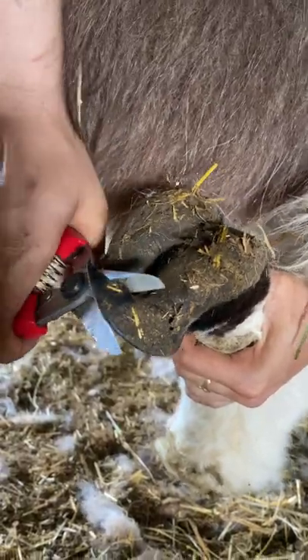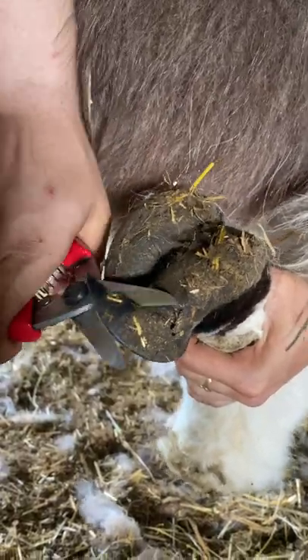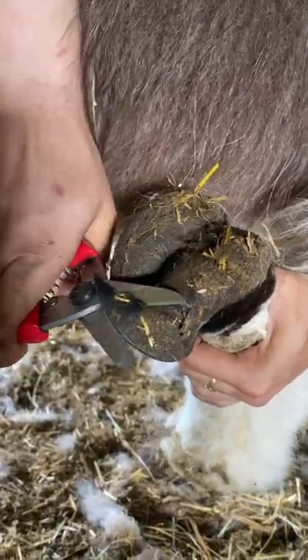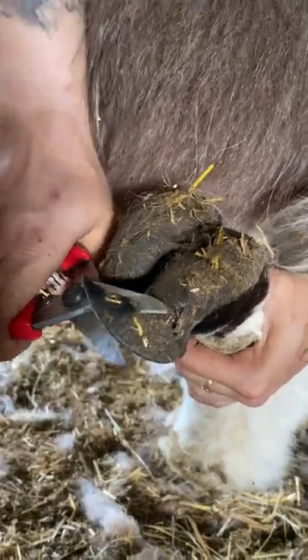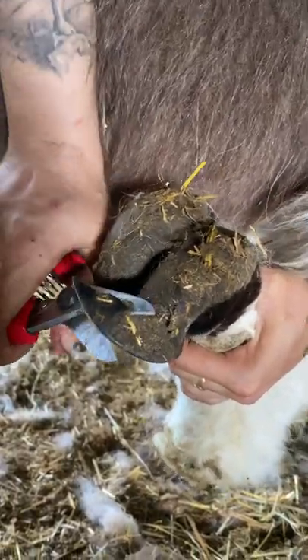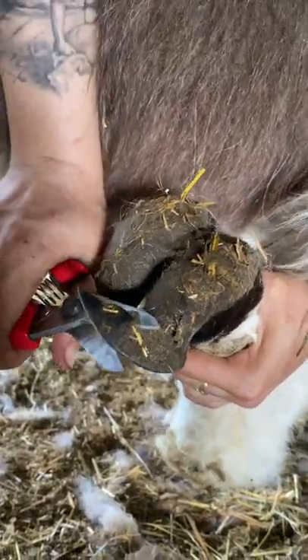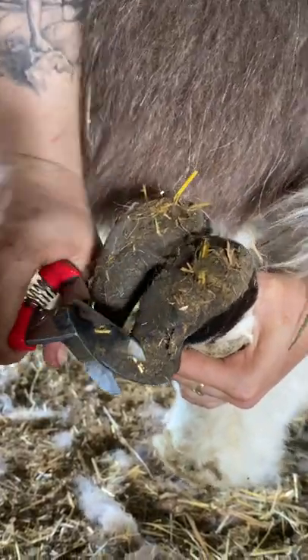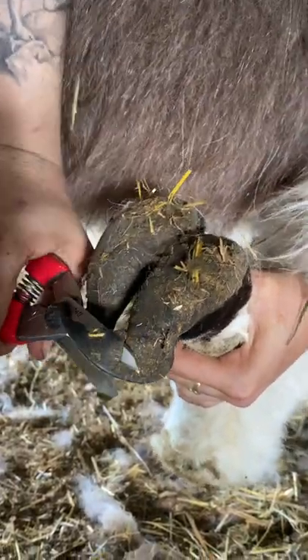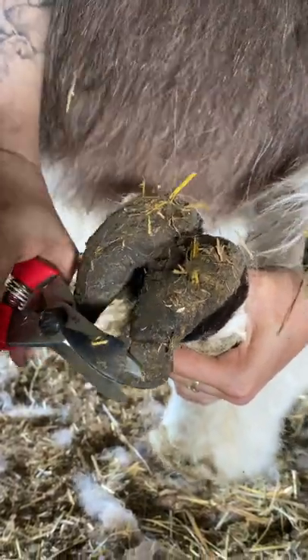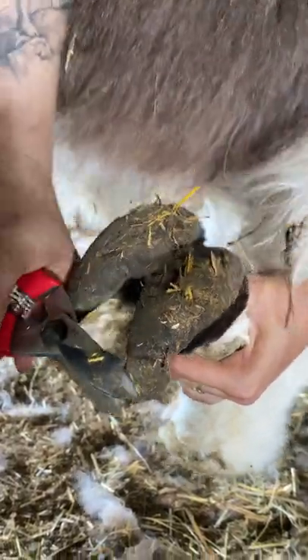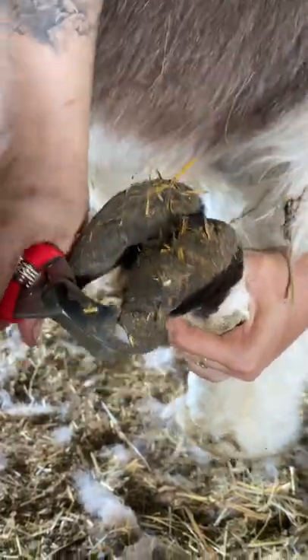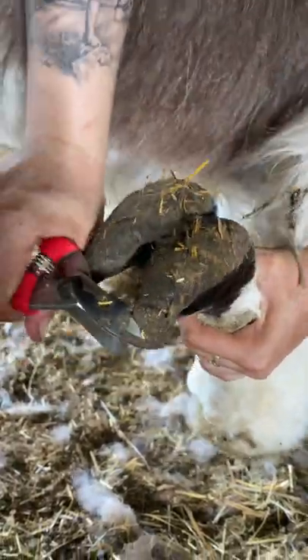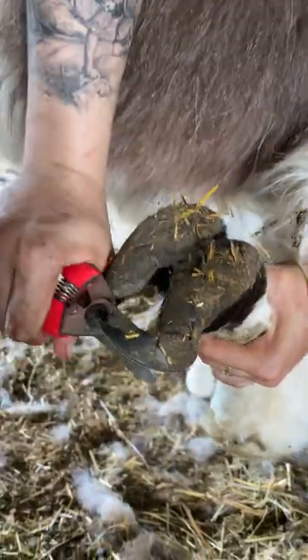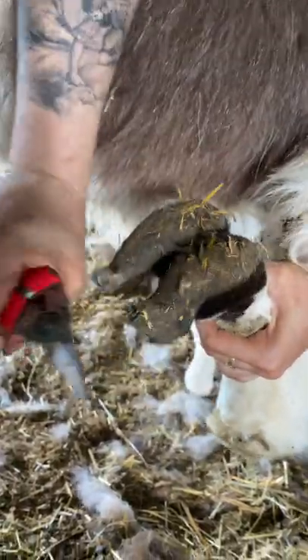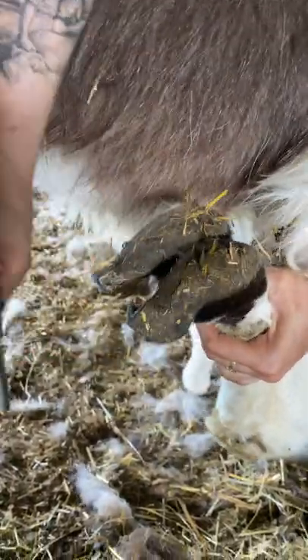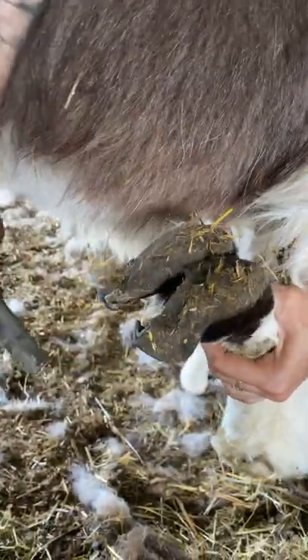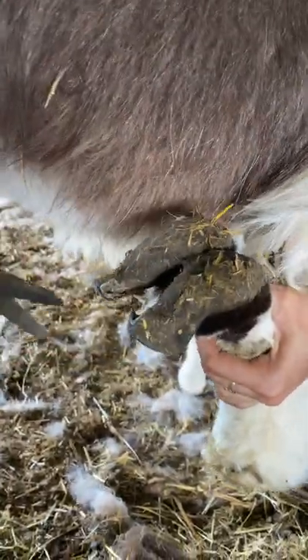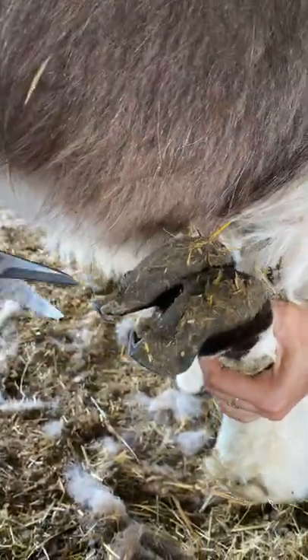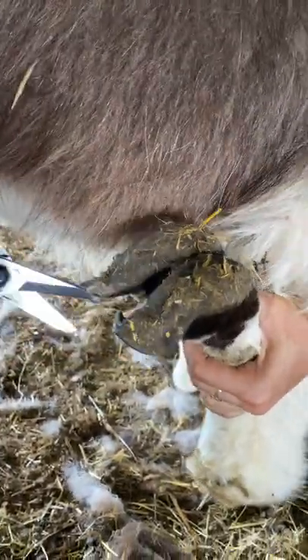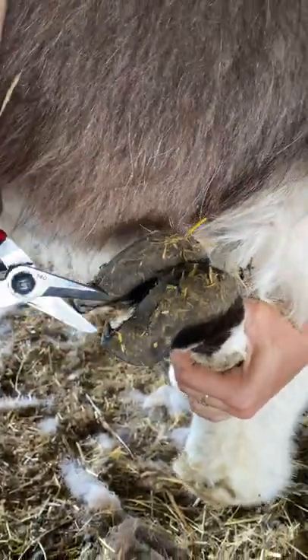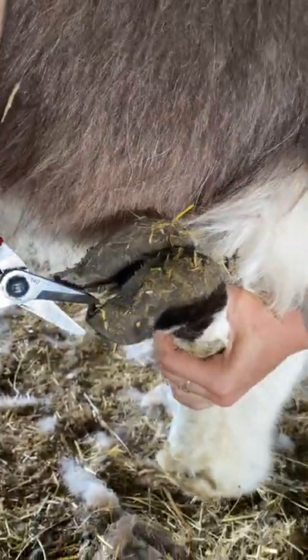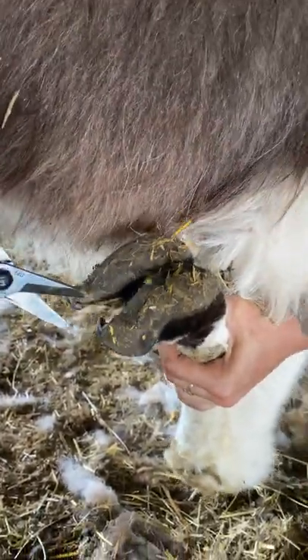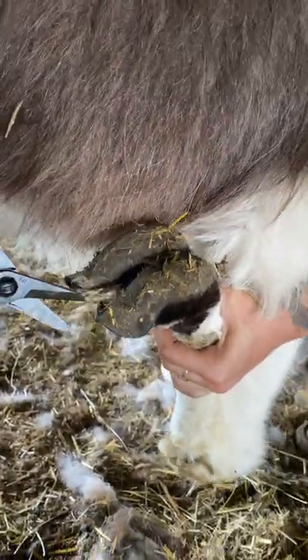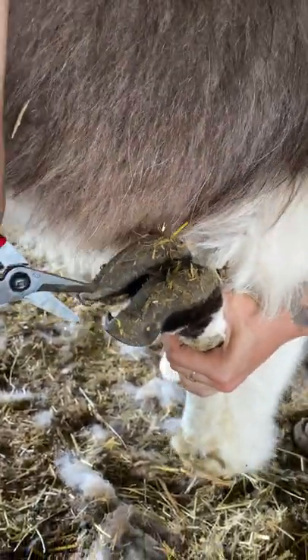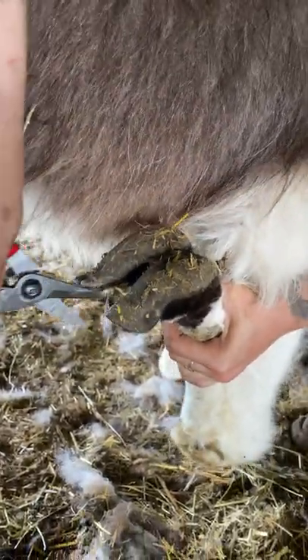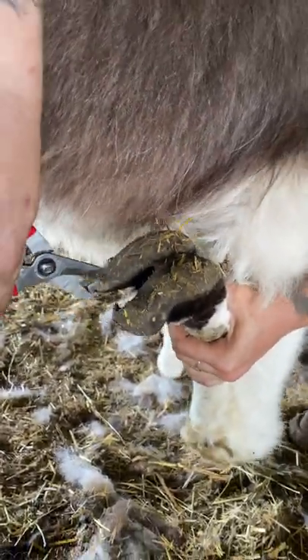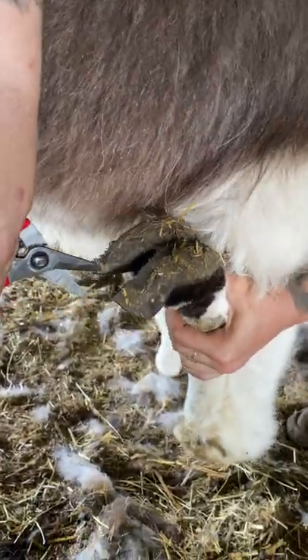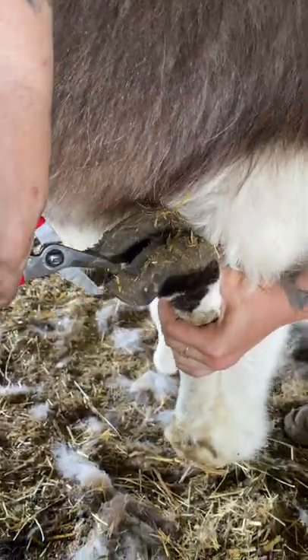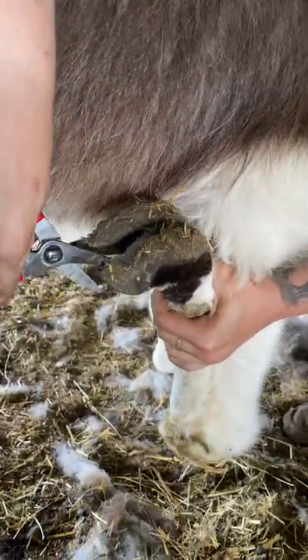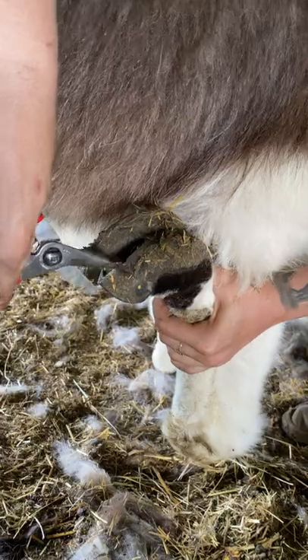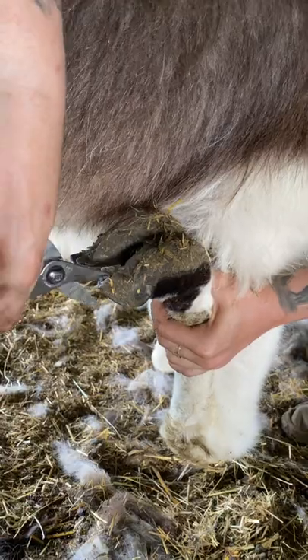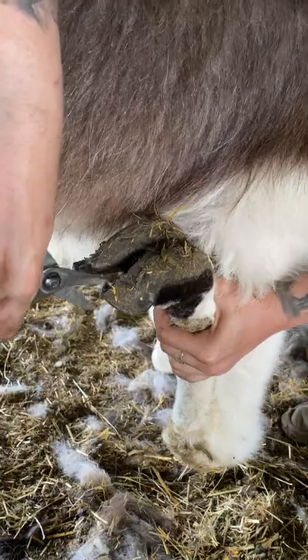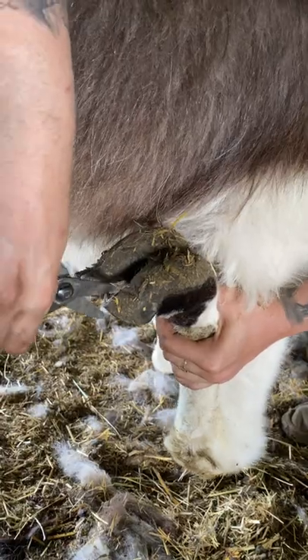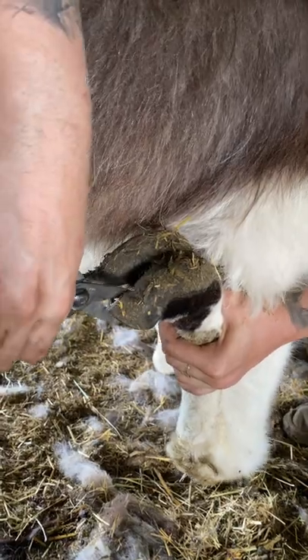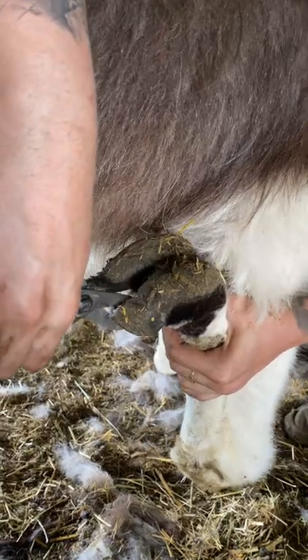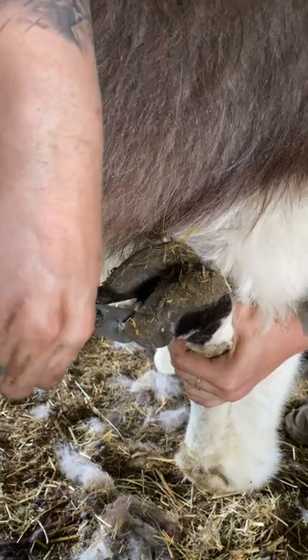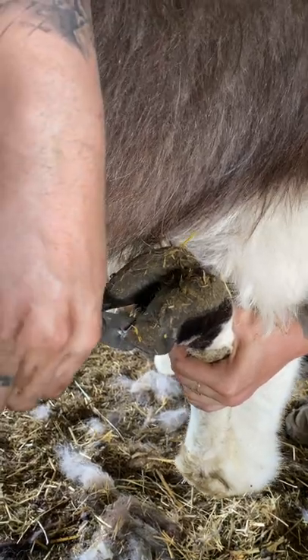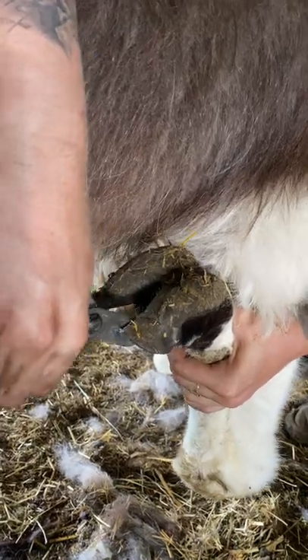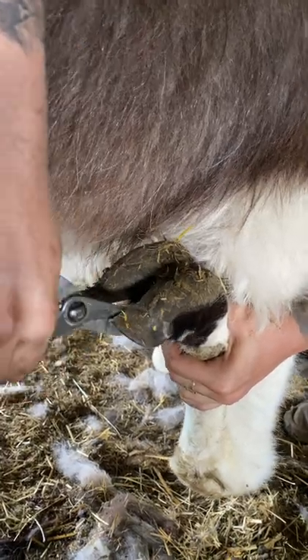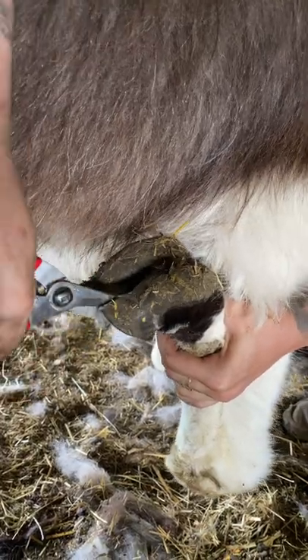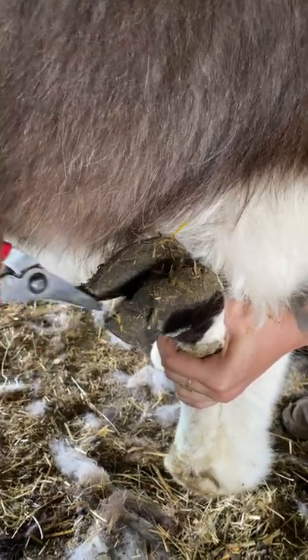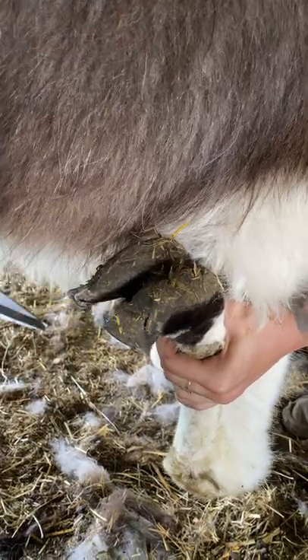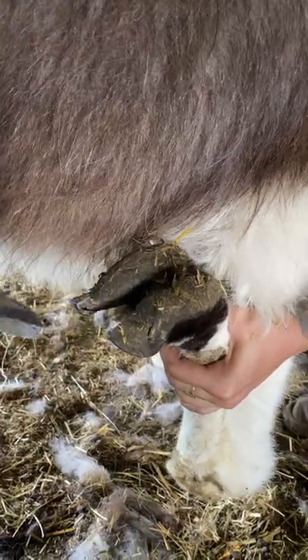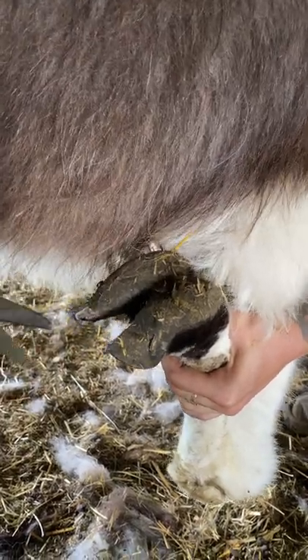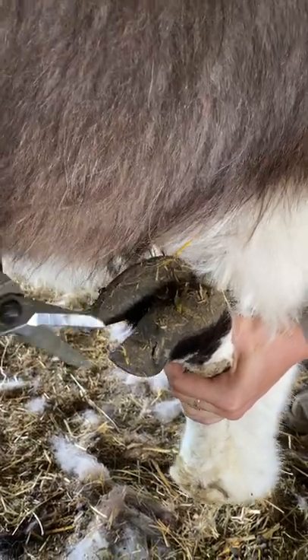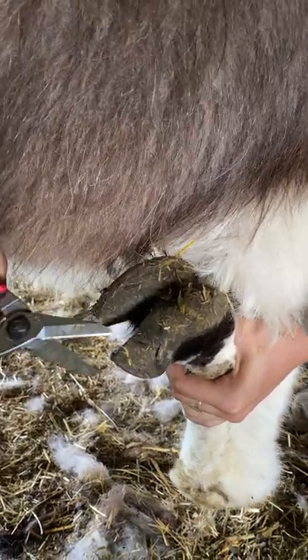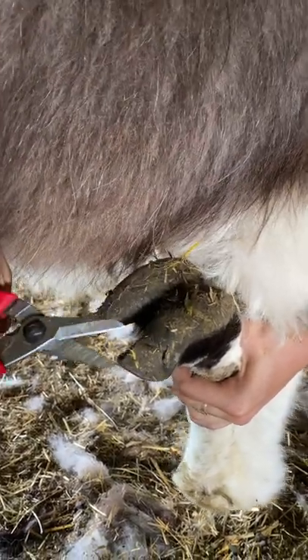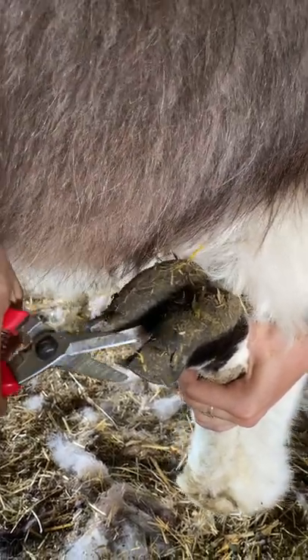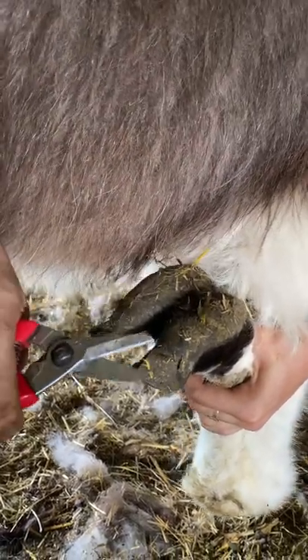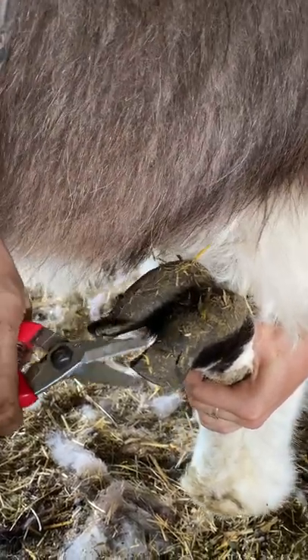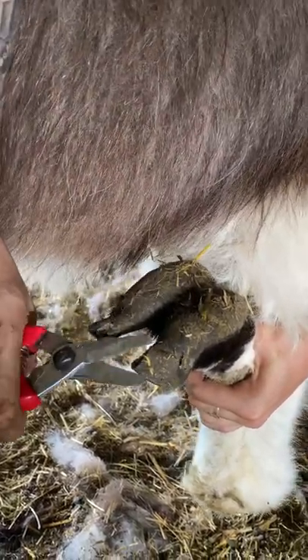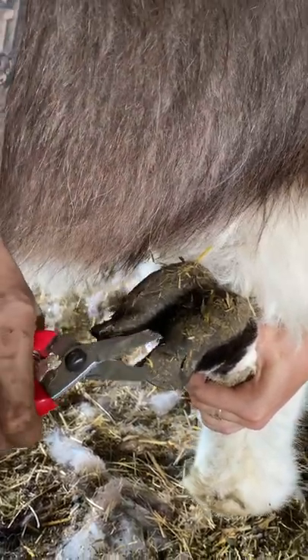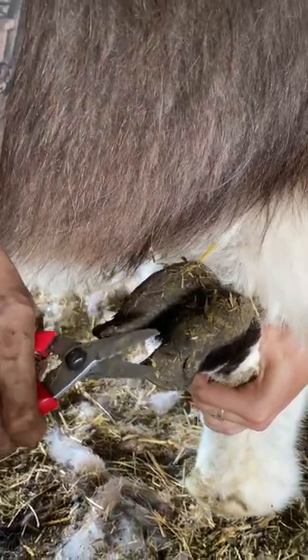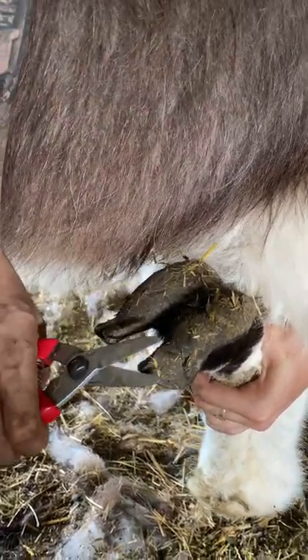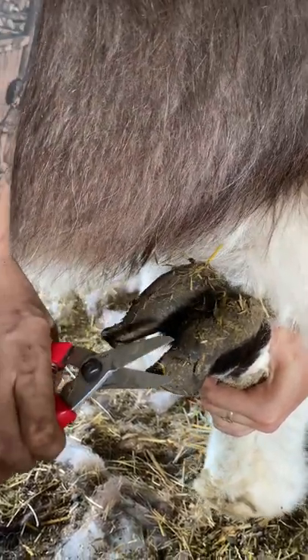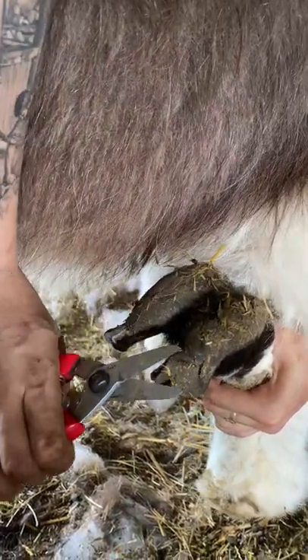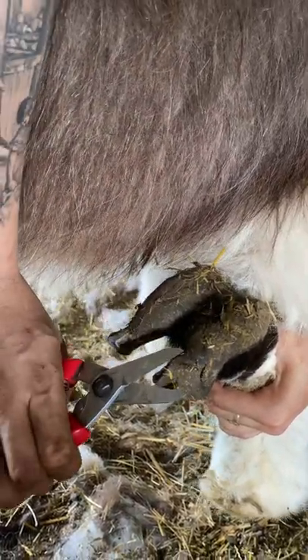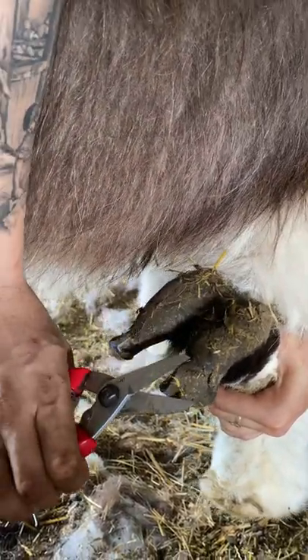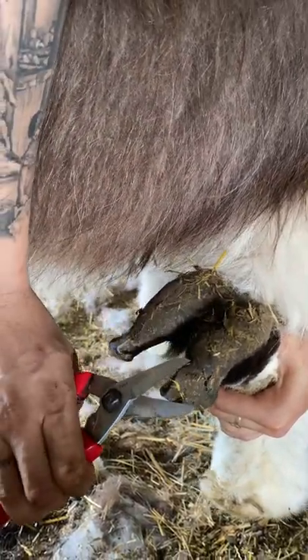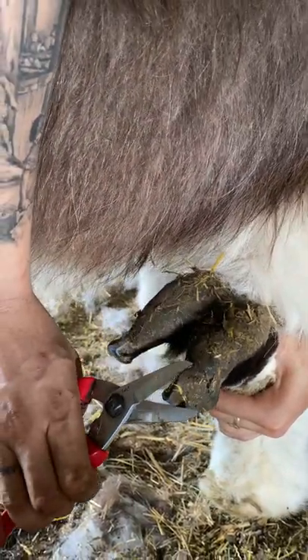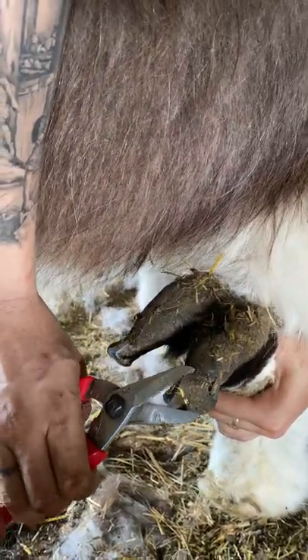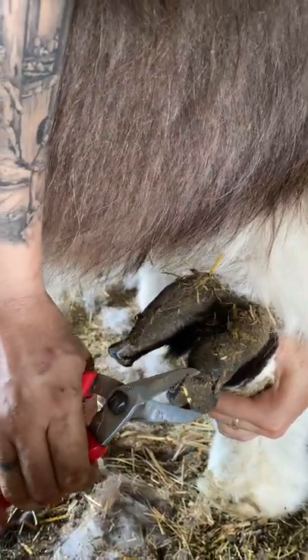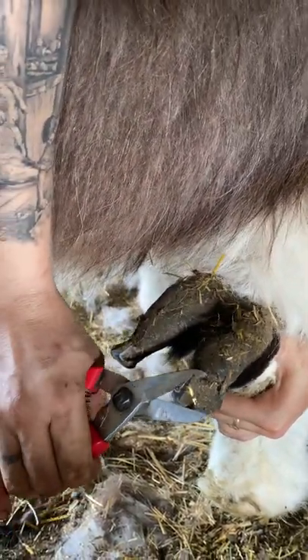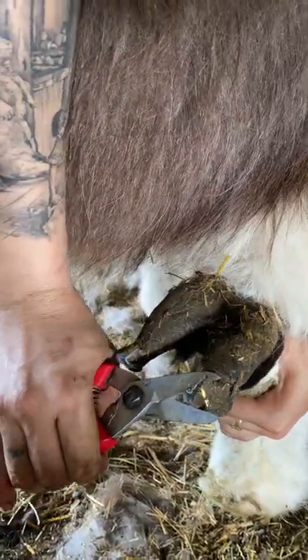Now these two have a curl to them that cannot be corrected with hoof trimming. The curl is in the toe, not the nail, so we just clean them up — careful not to nick them.